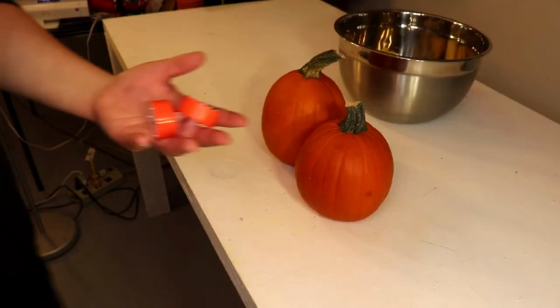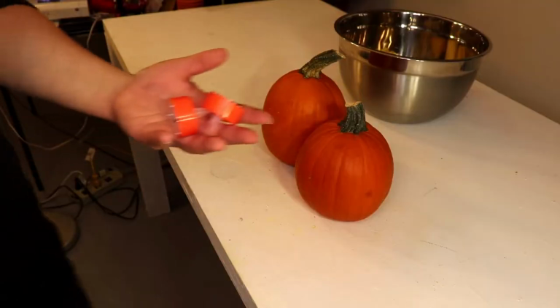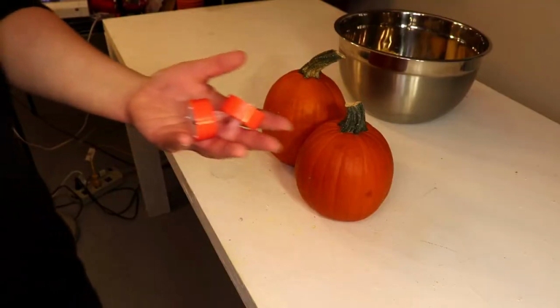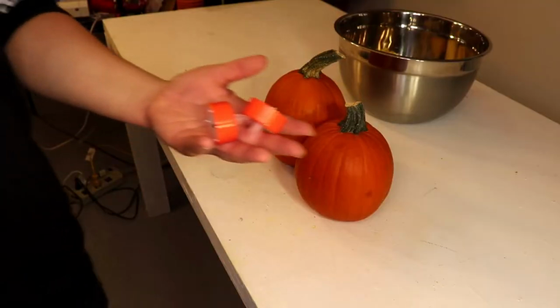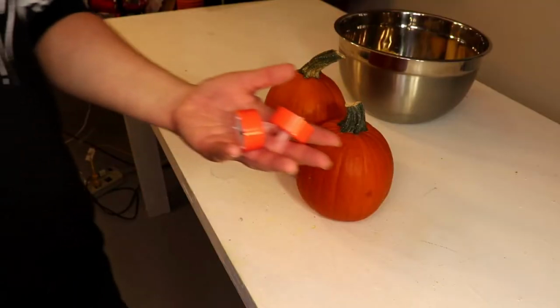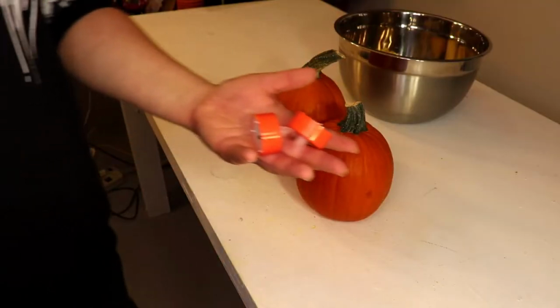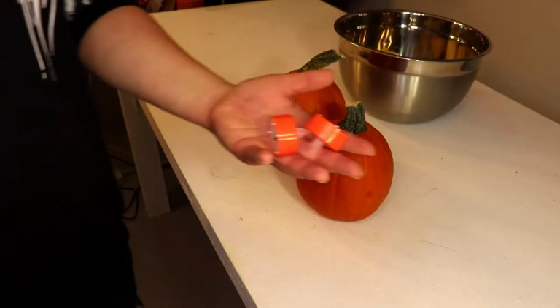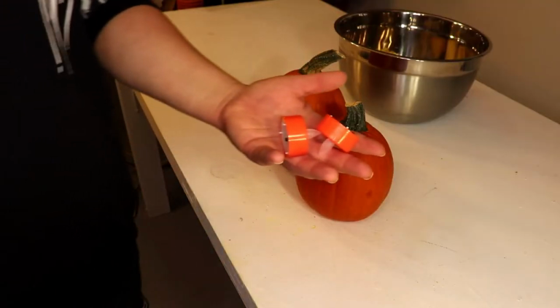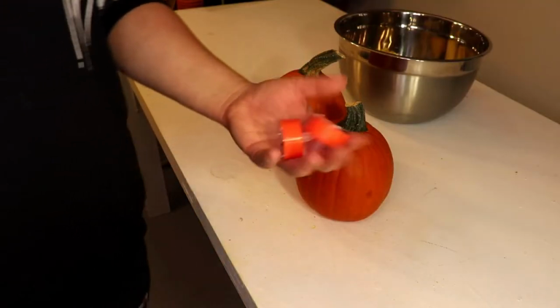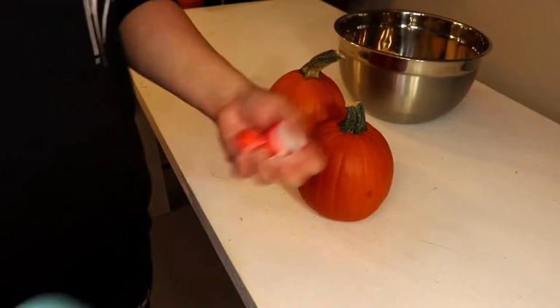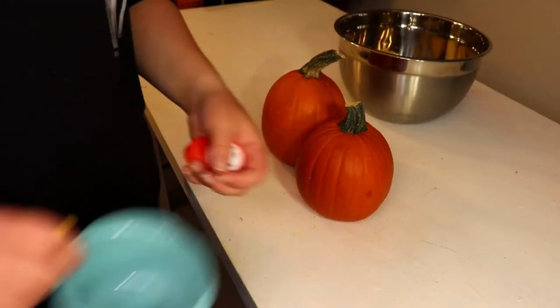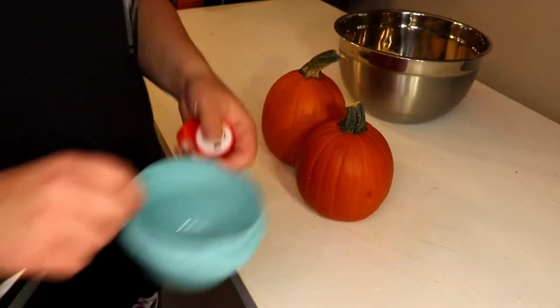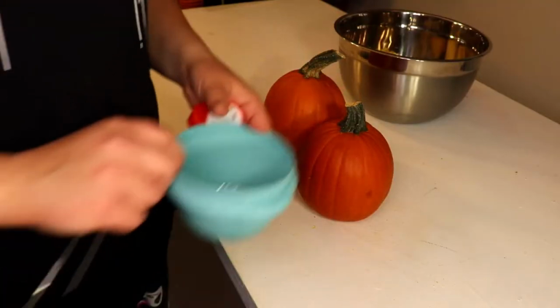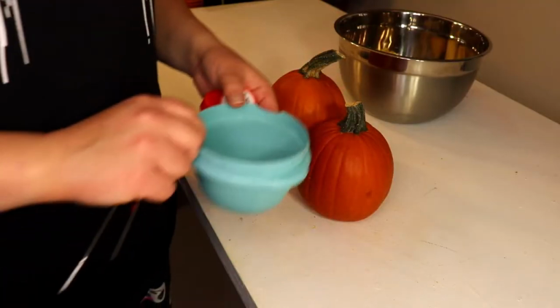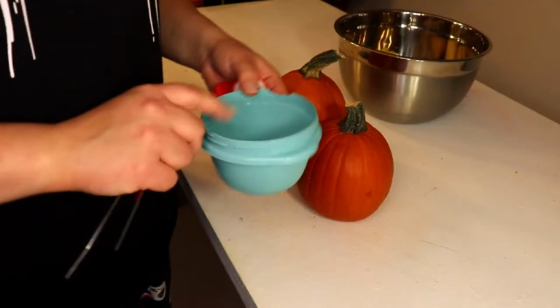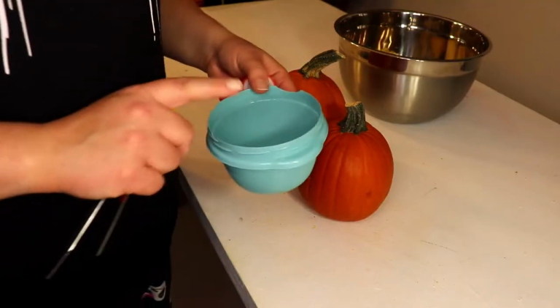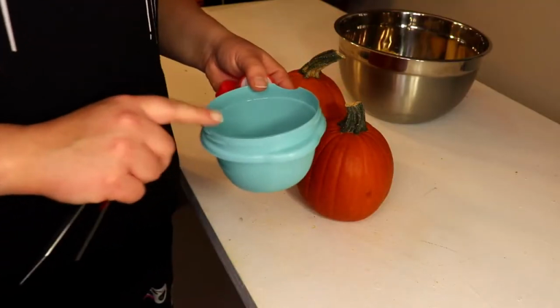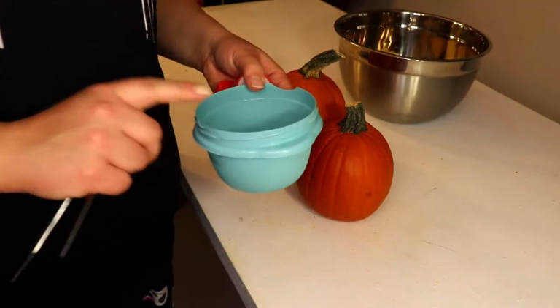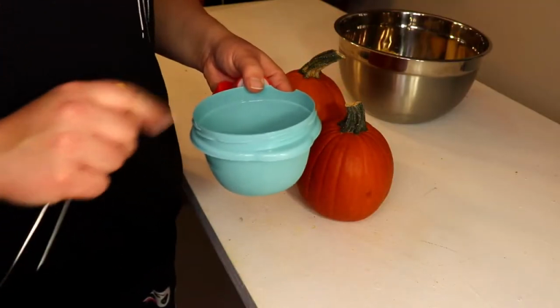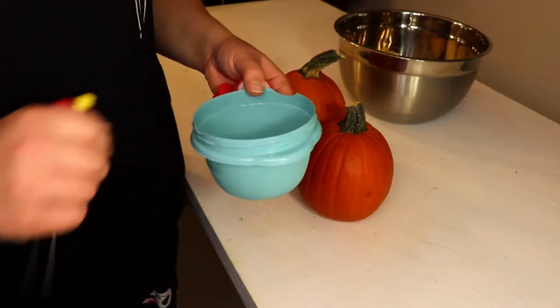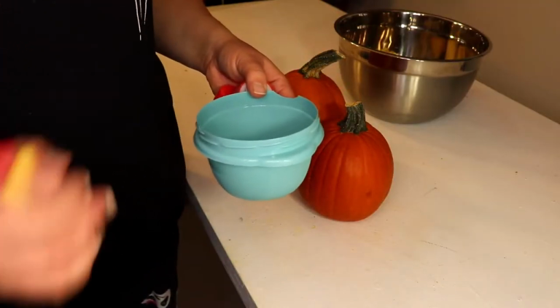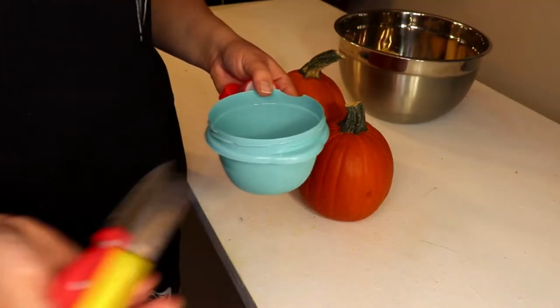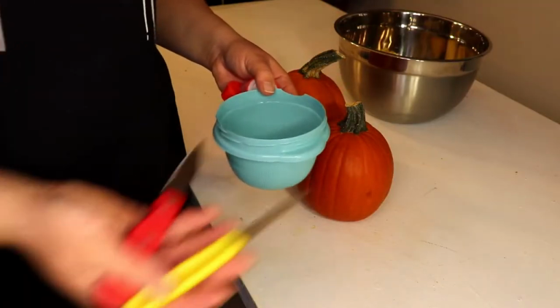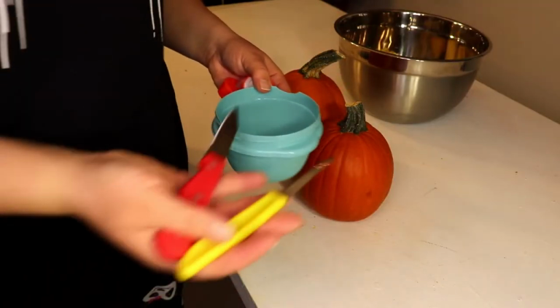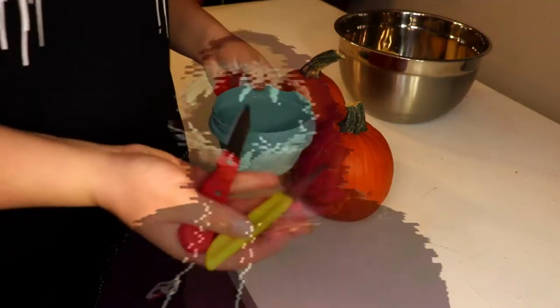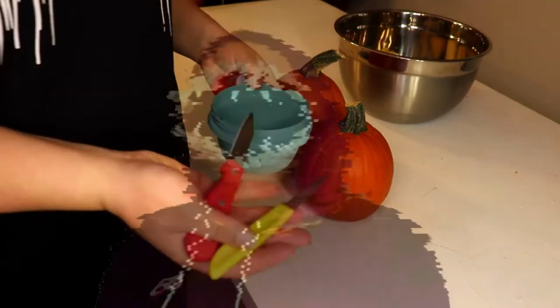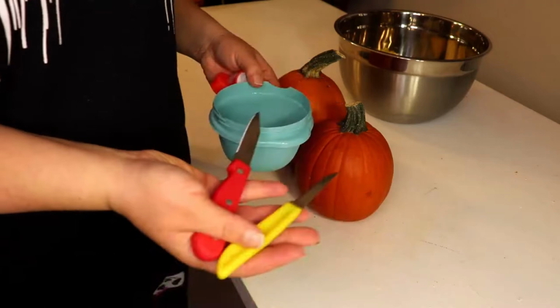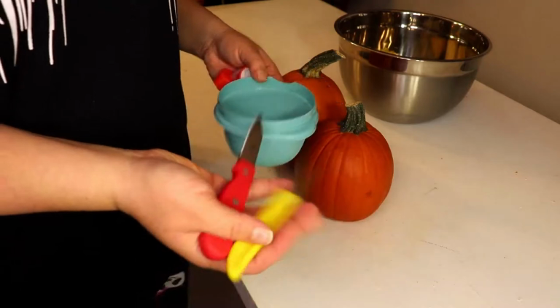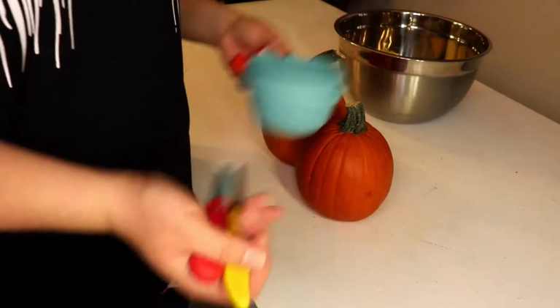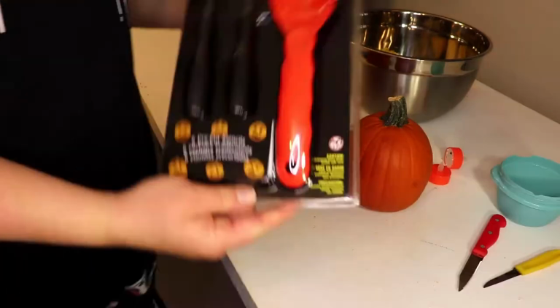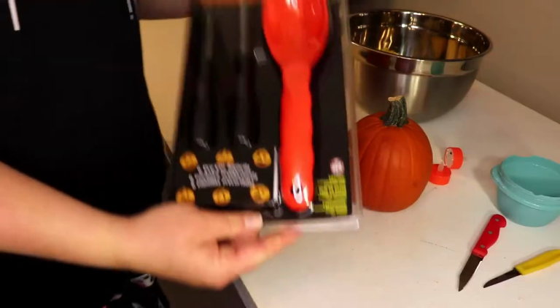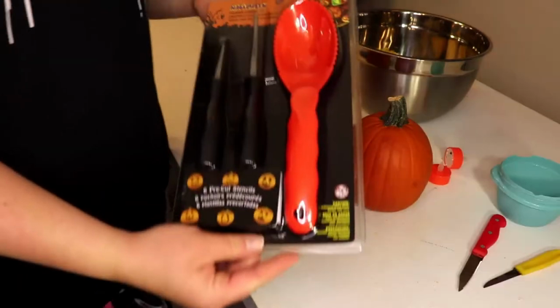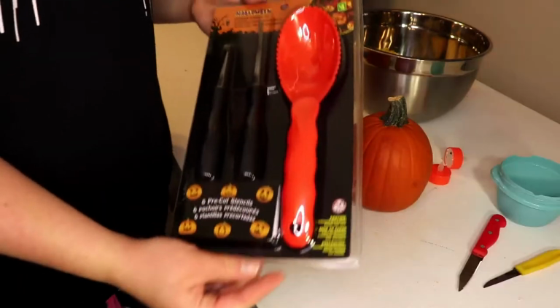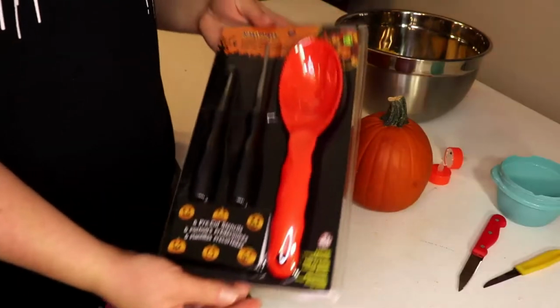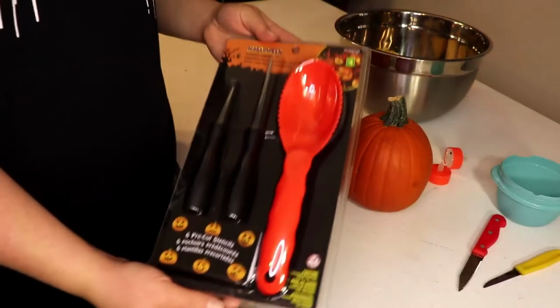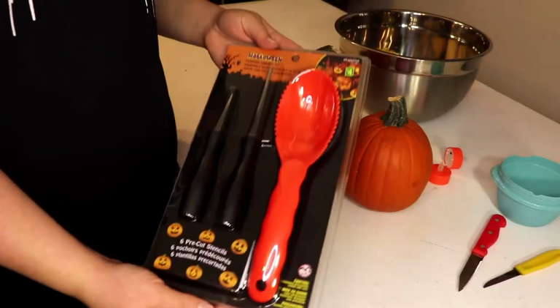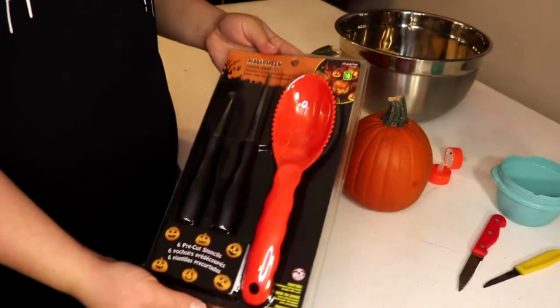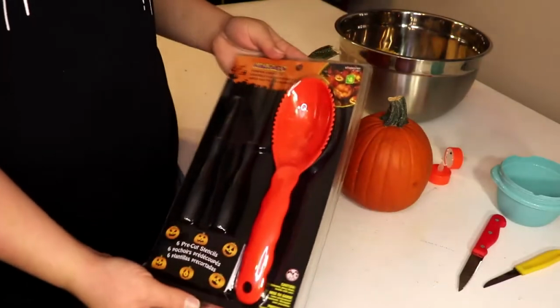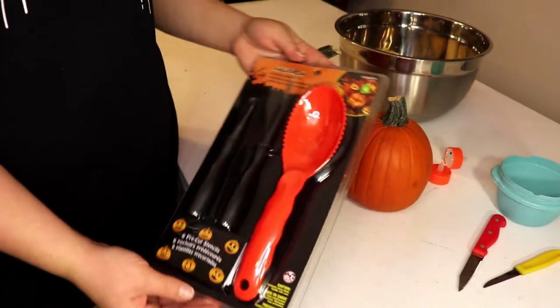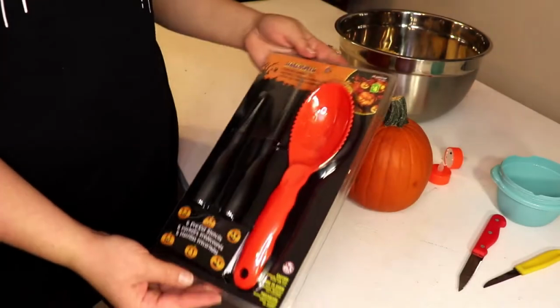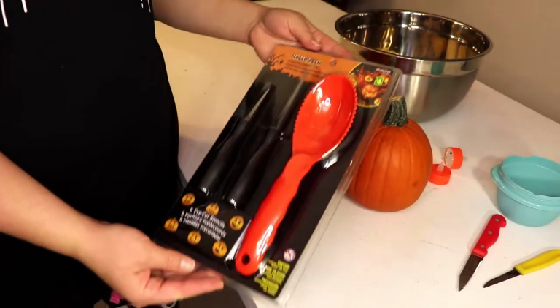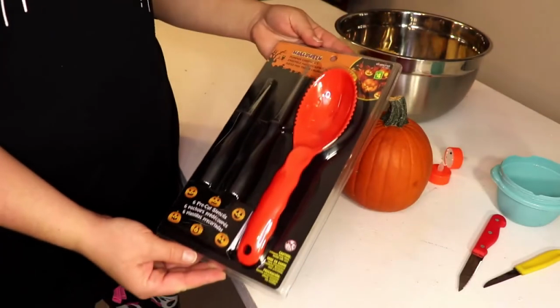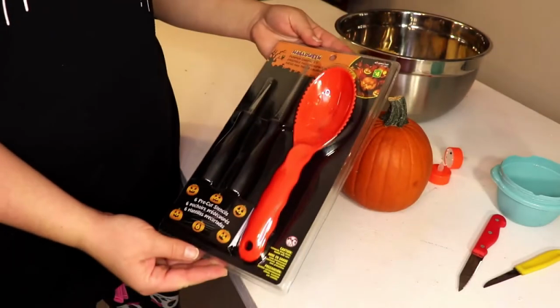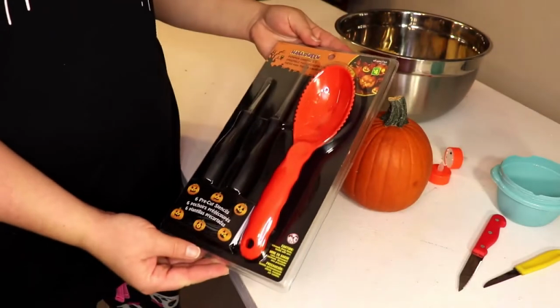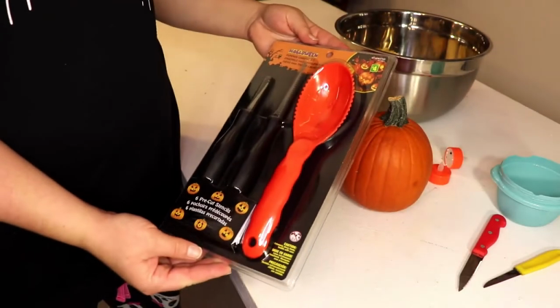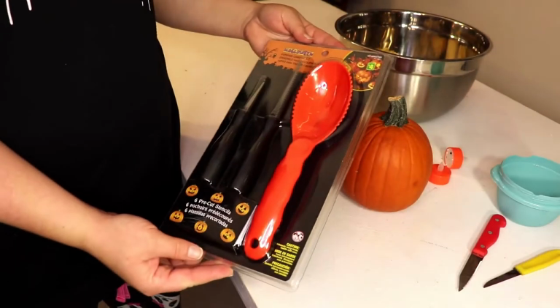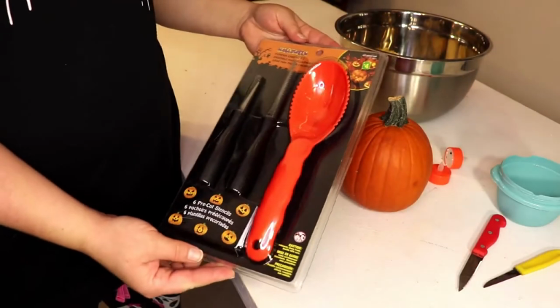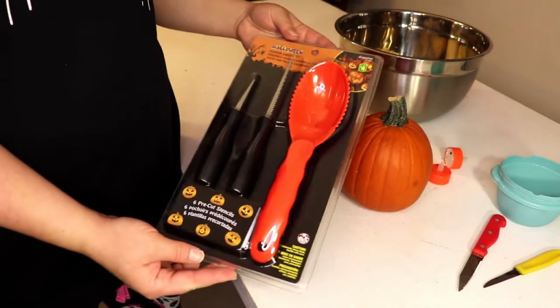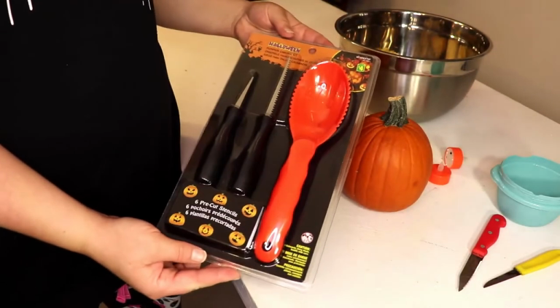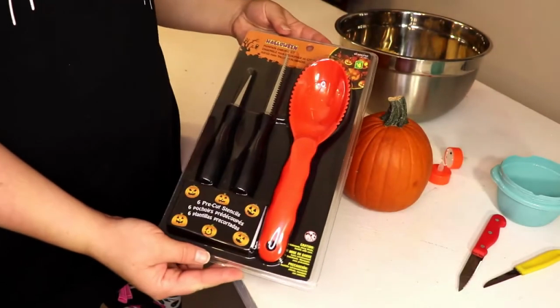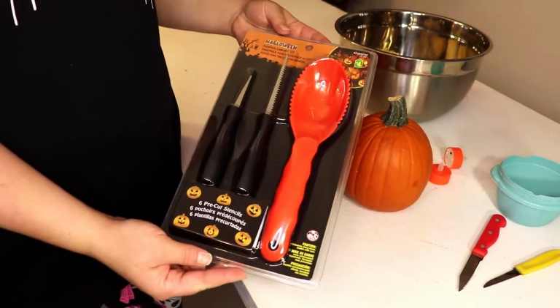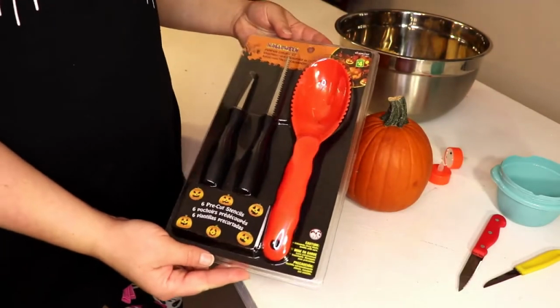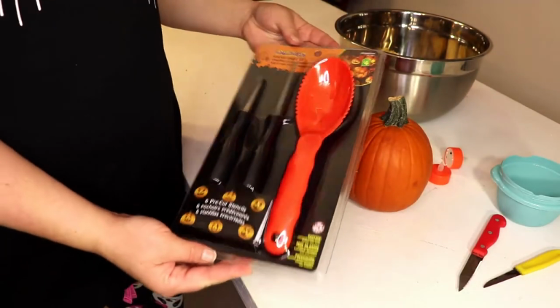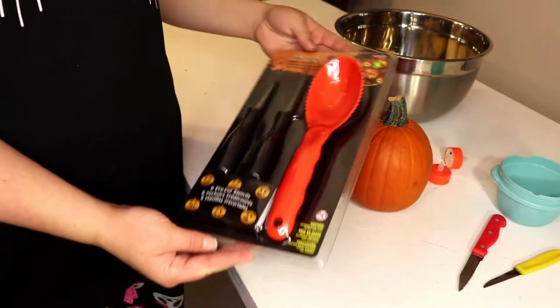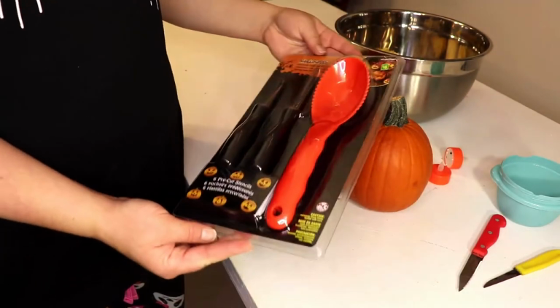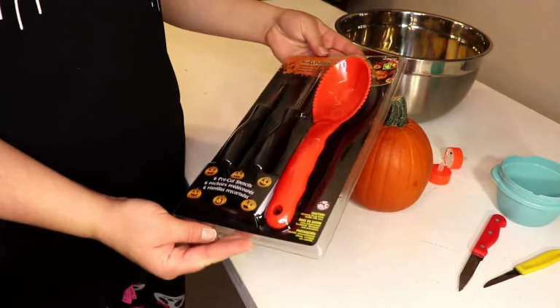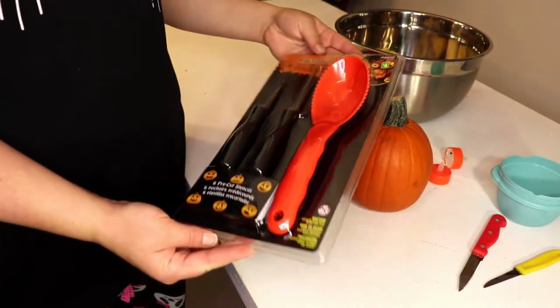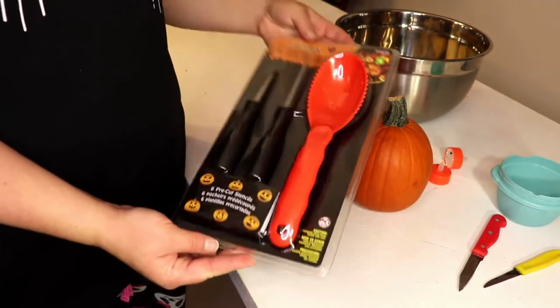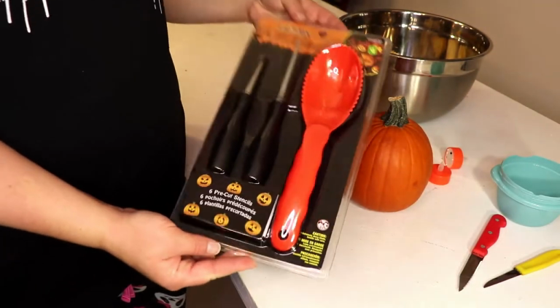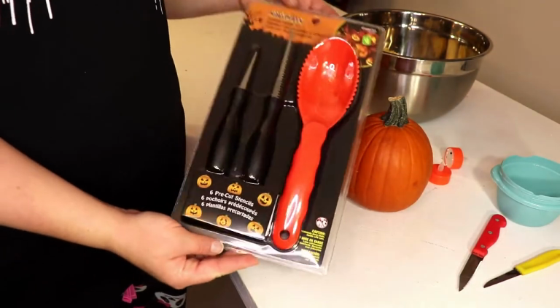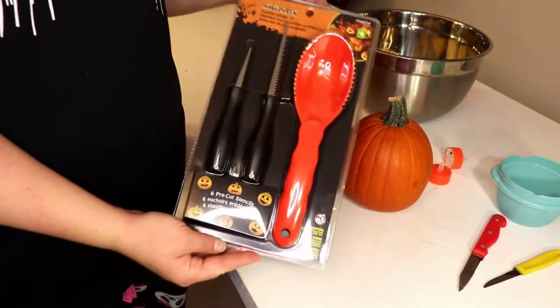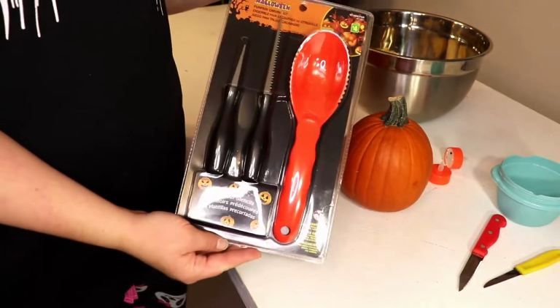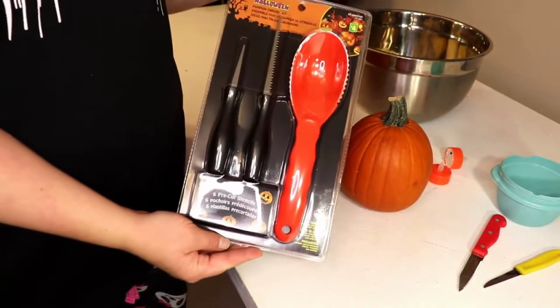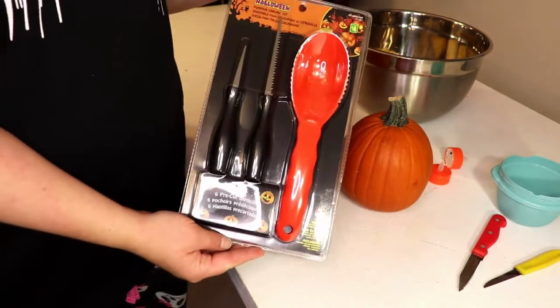Tea lights, something to put your seeds, a pointy thing. And I picked up this pumpkin carving set at the dollar store.